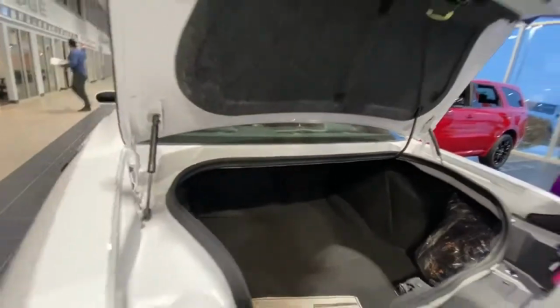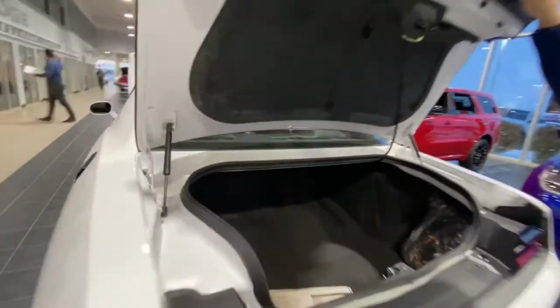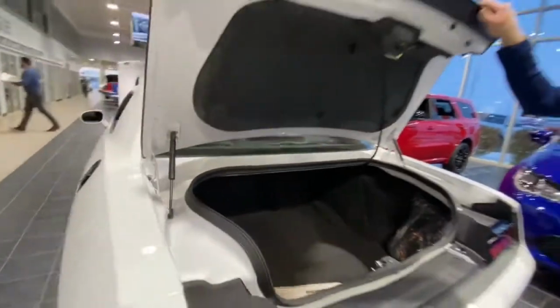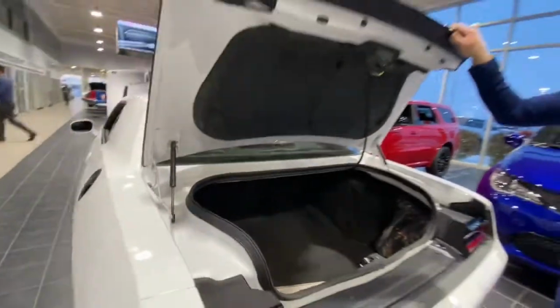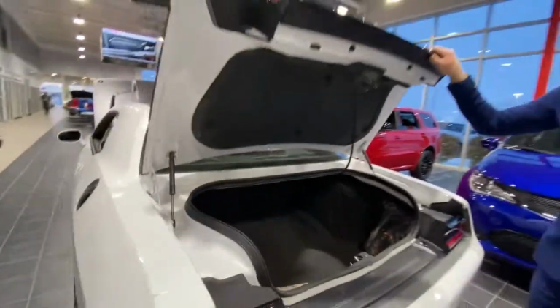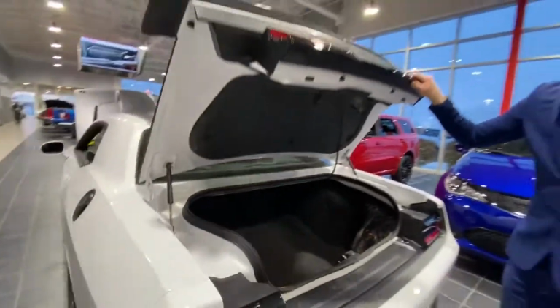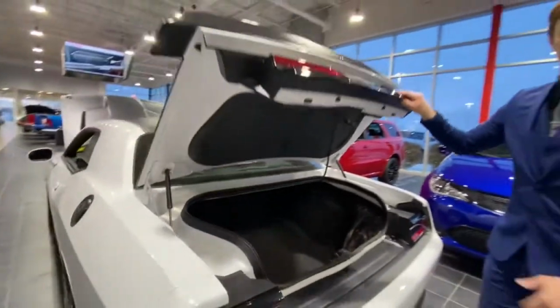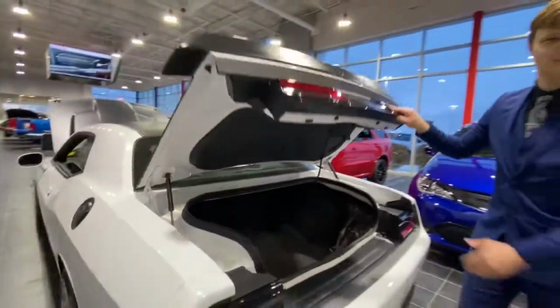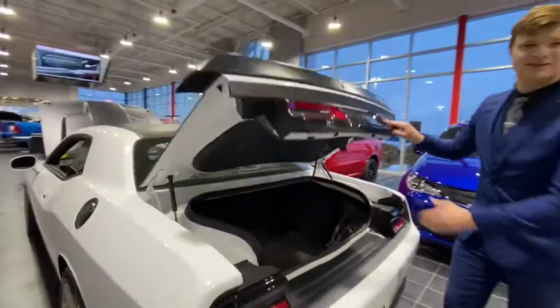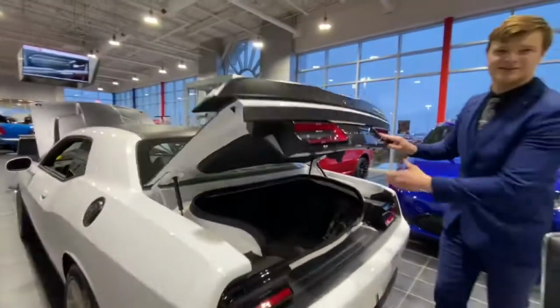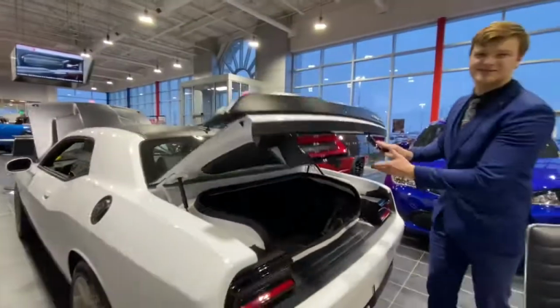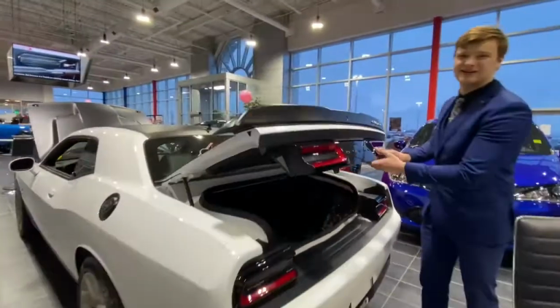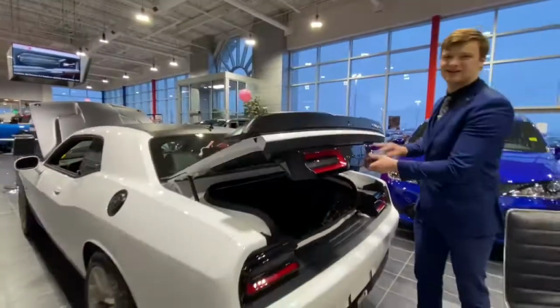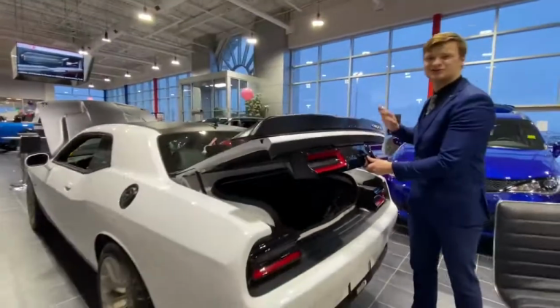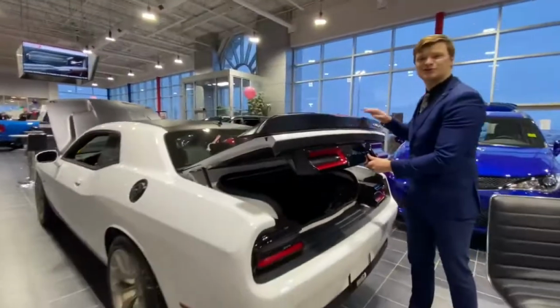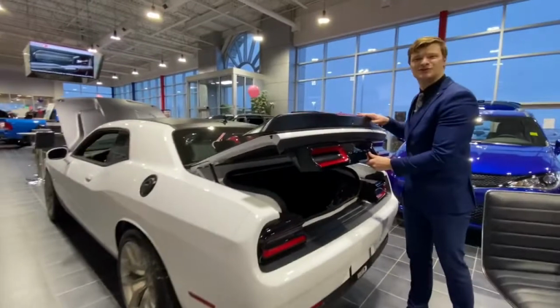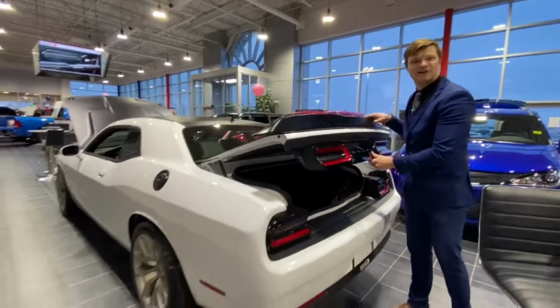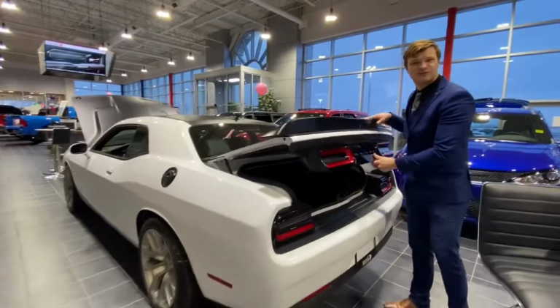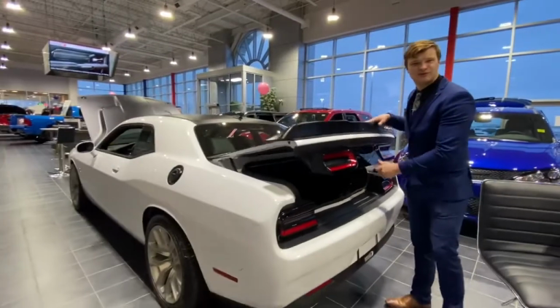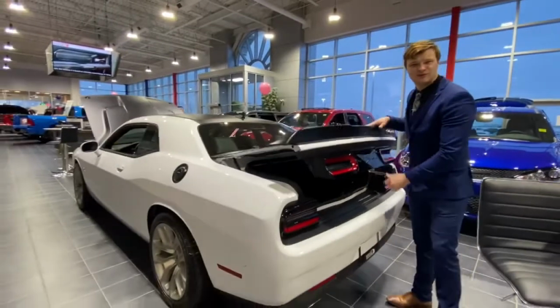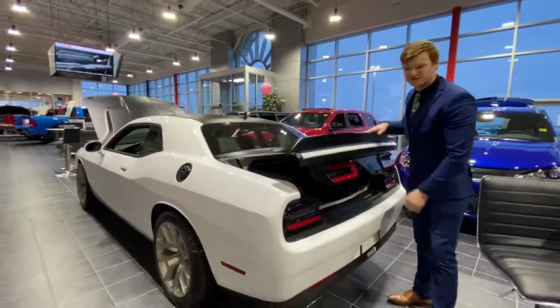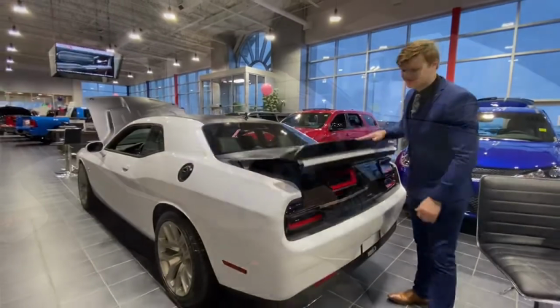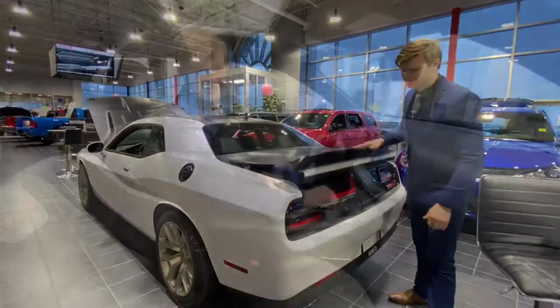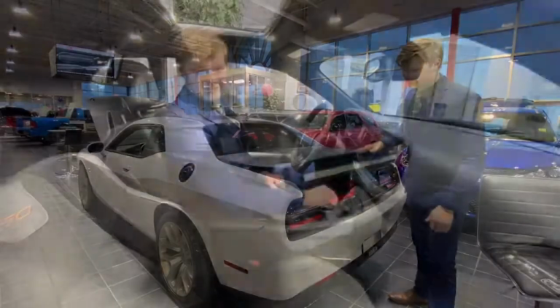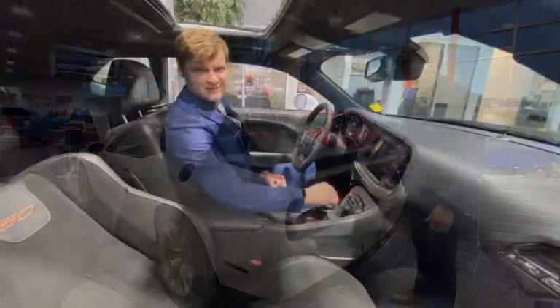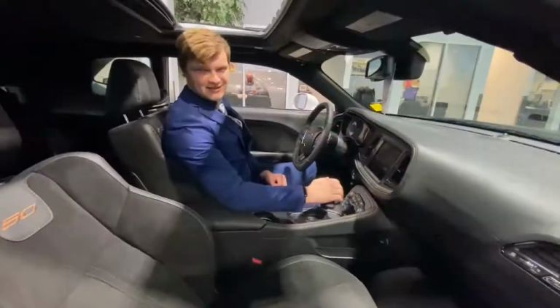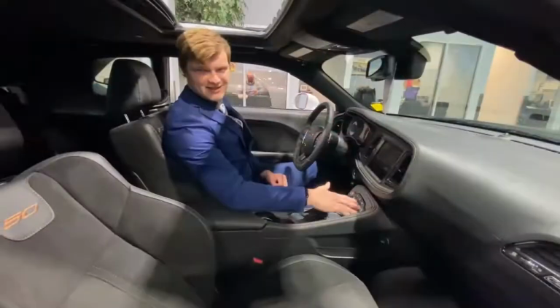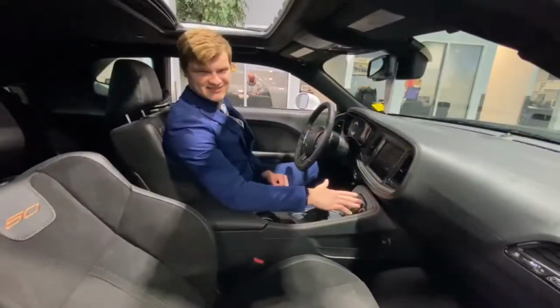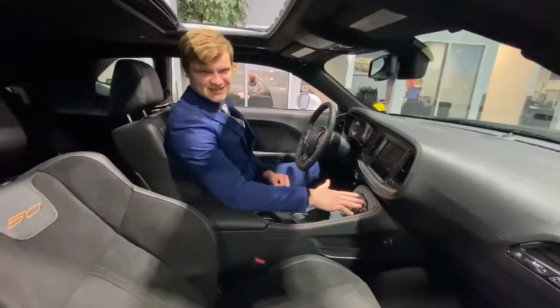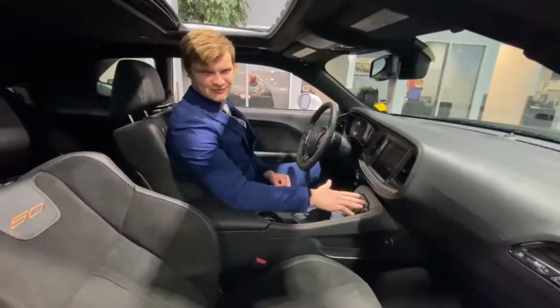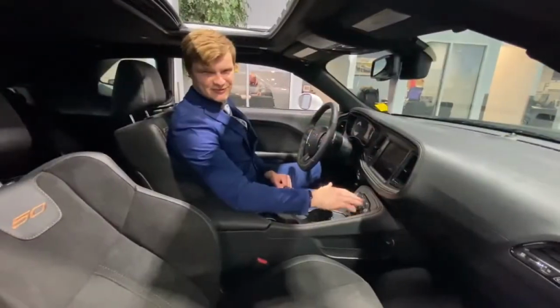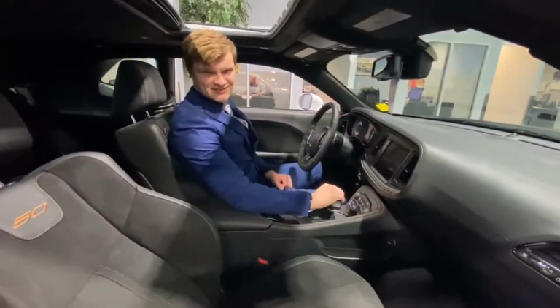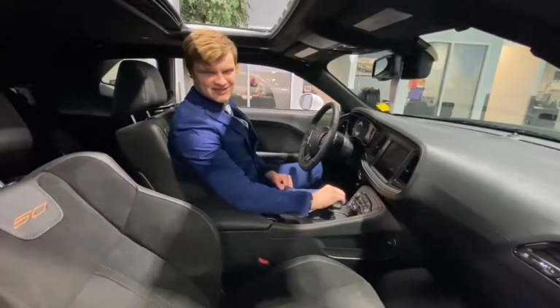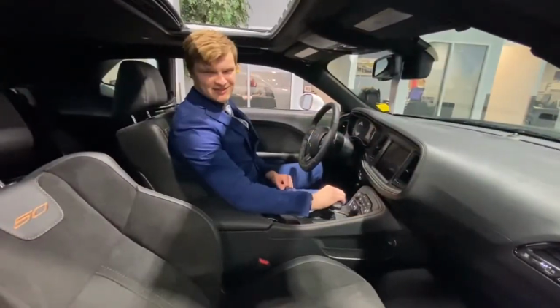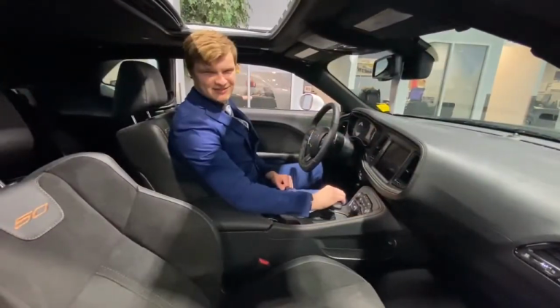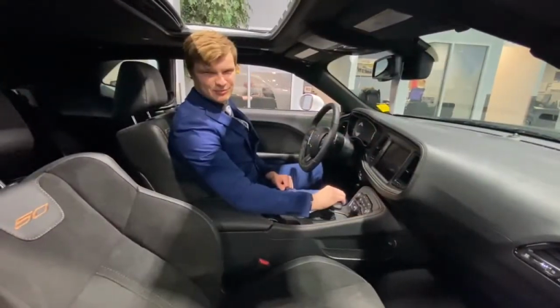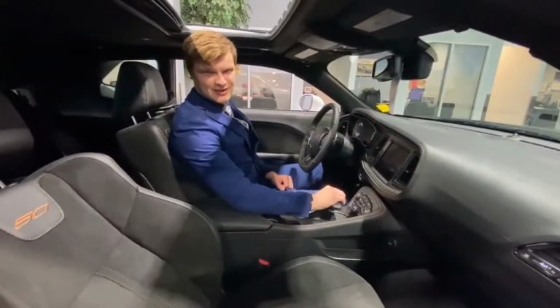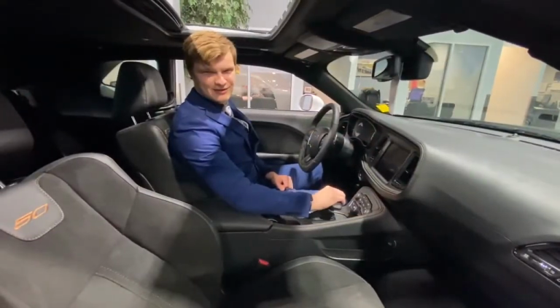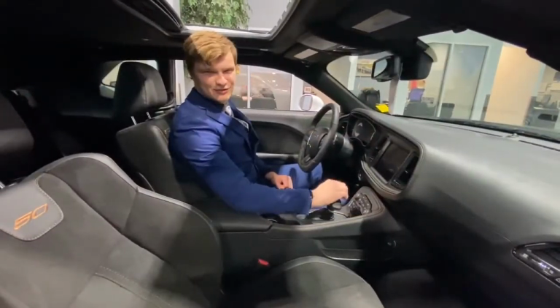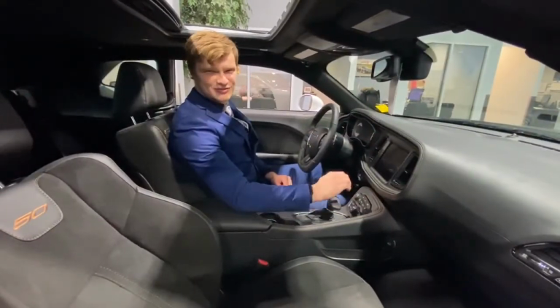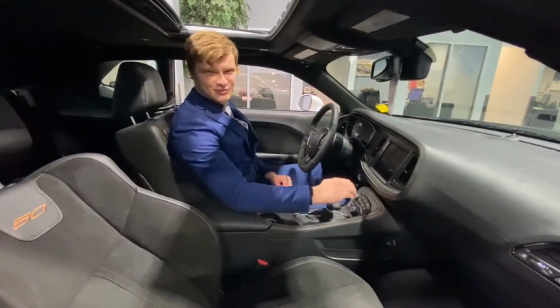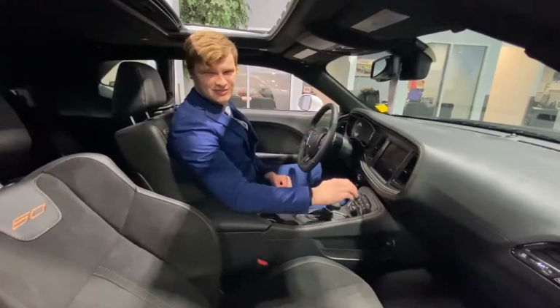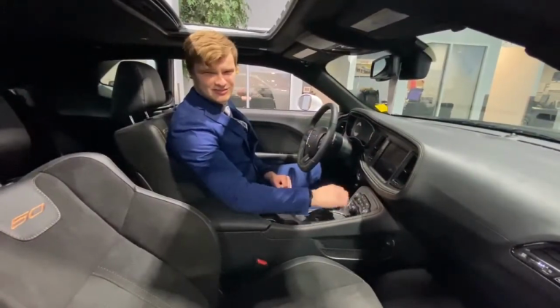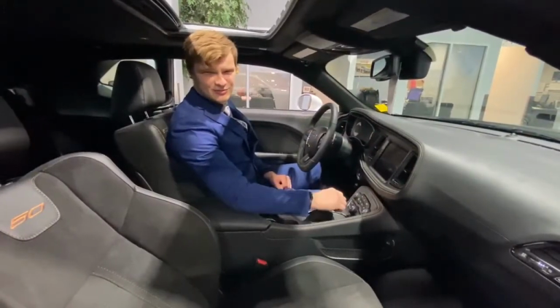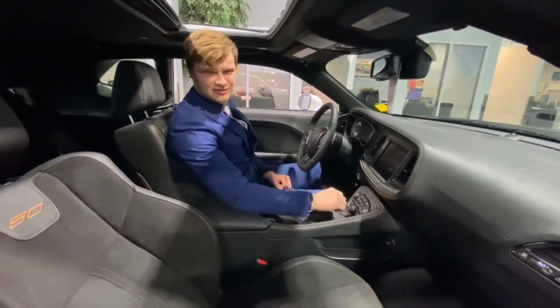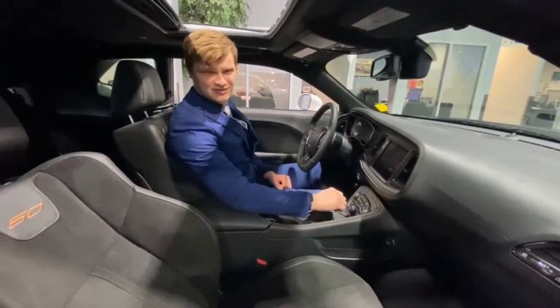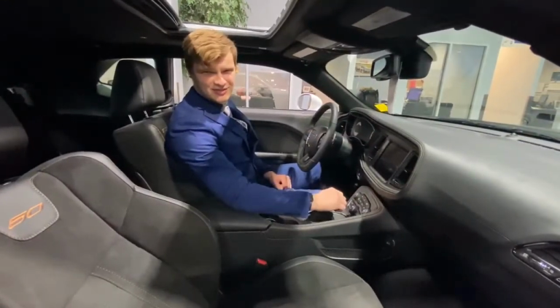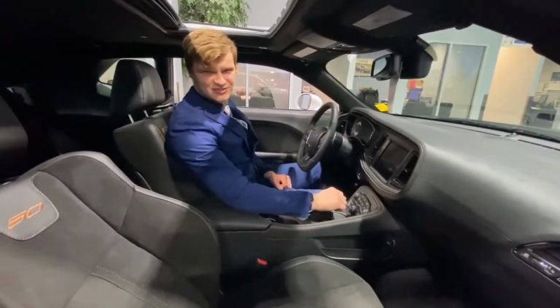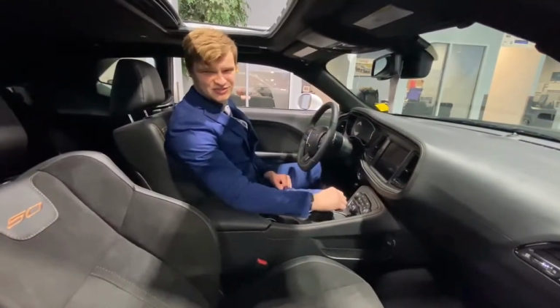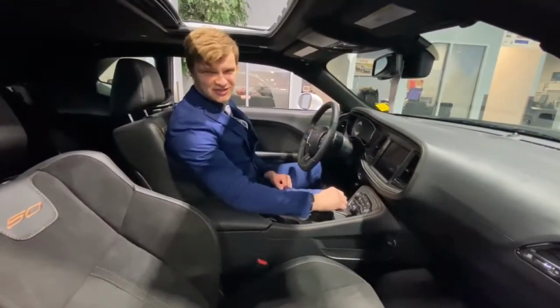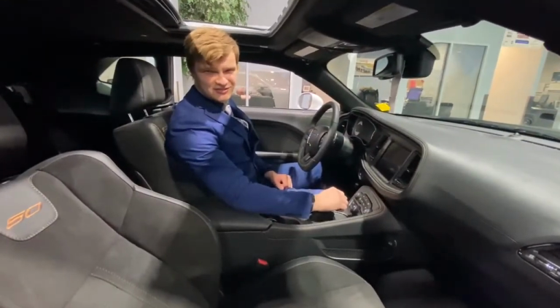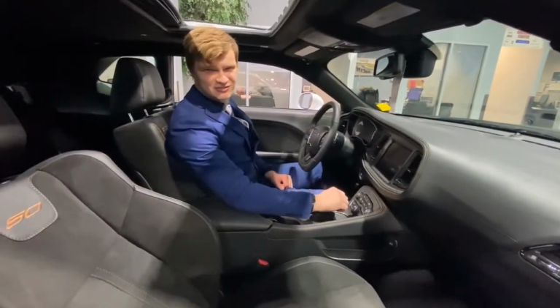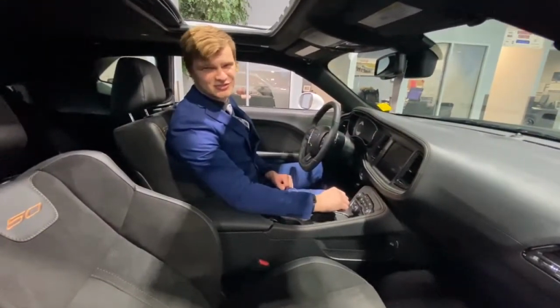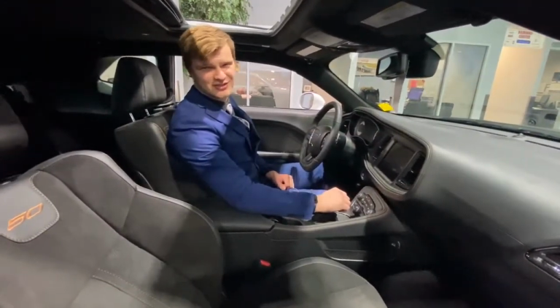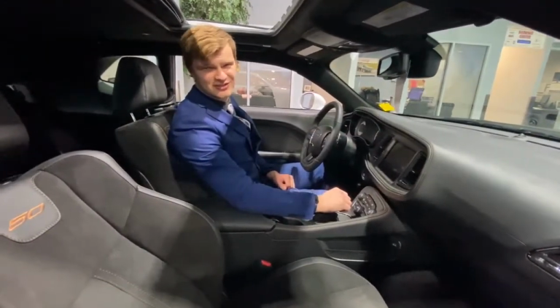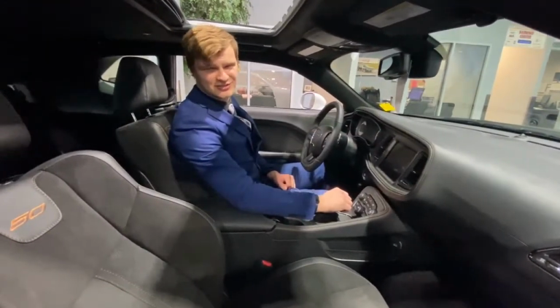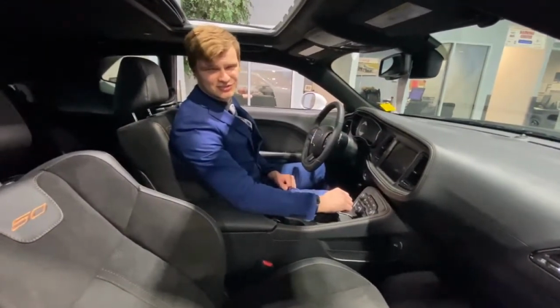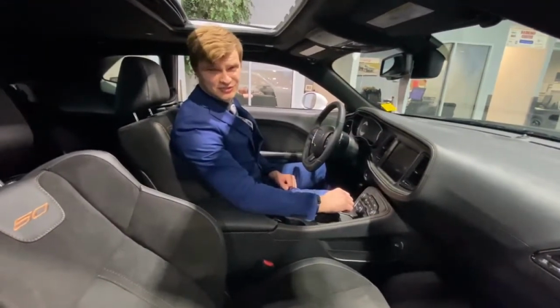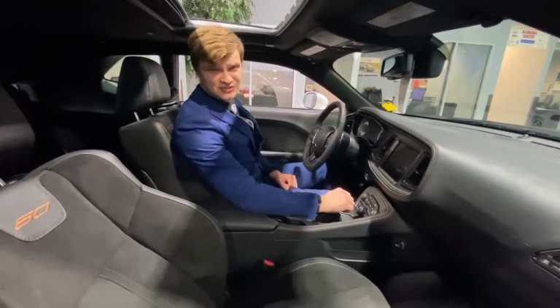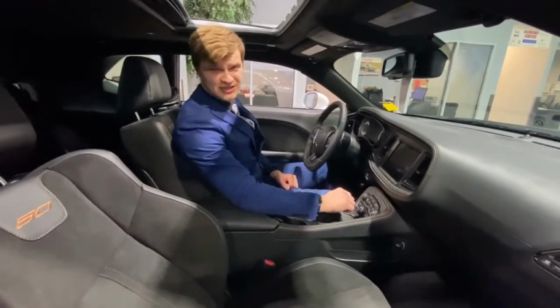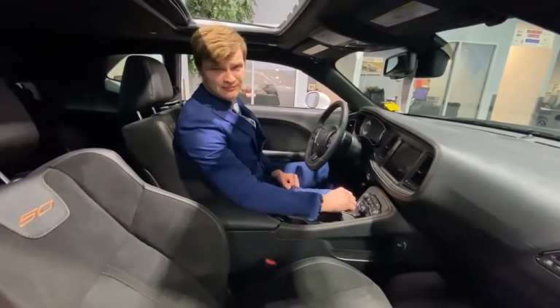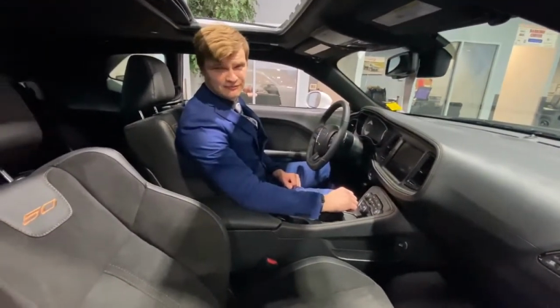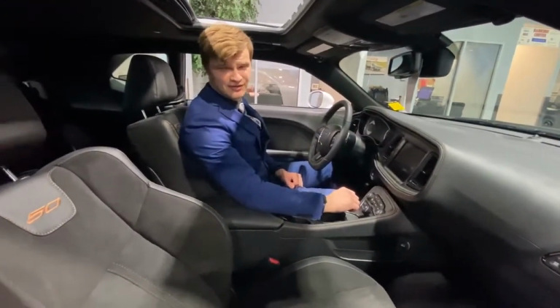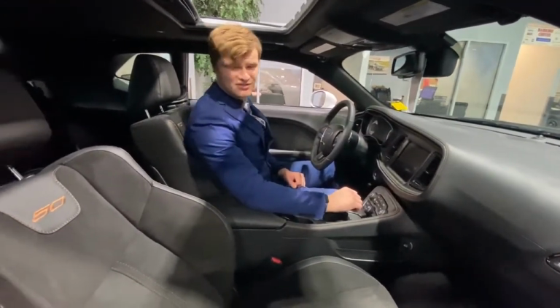Now if you guys want to follow me on the inside, I'd like to show you a couple of features. Now we're inside the brand new 2020 Dodge Challenger — I'd like to show you a couple of features.